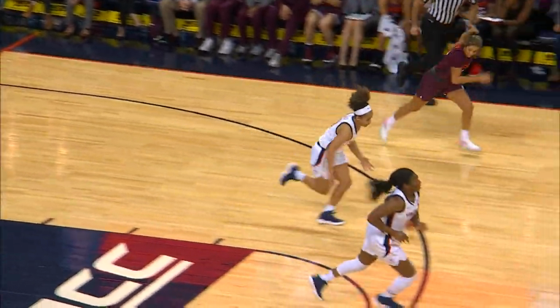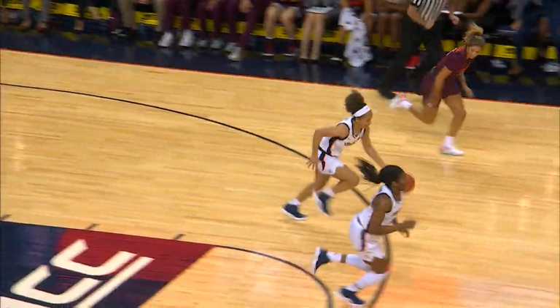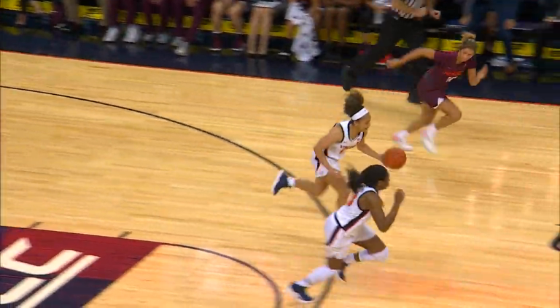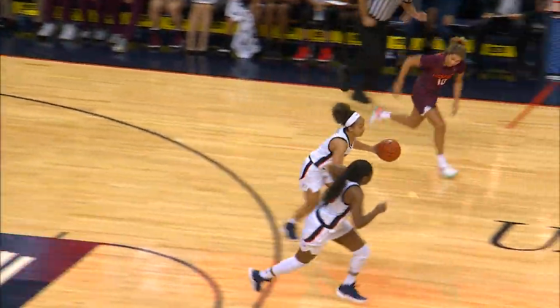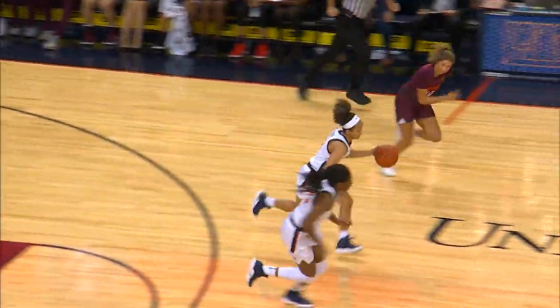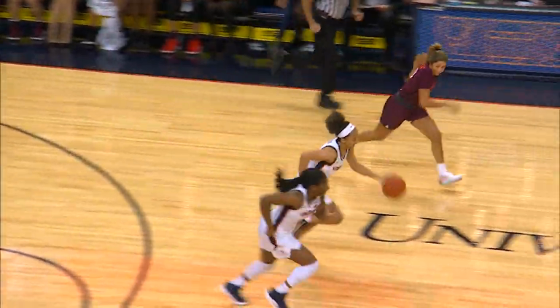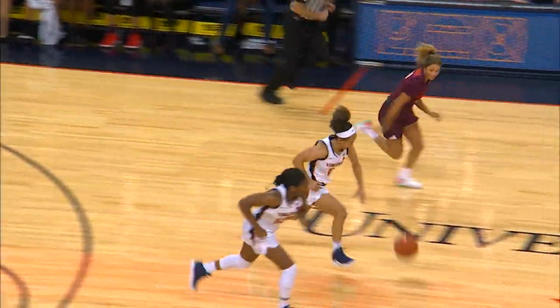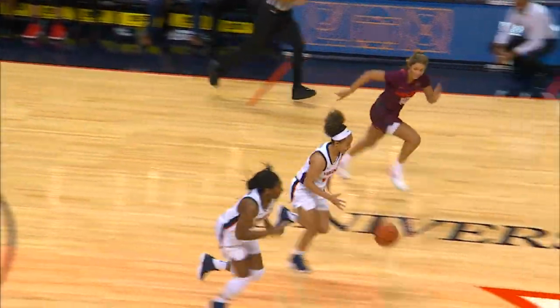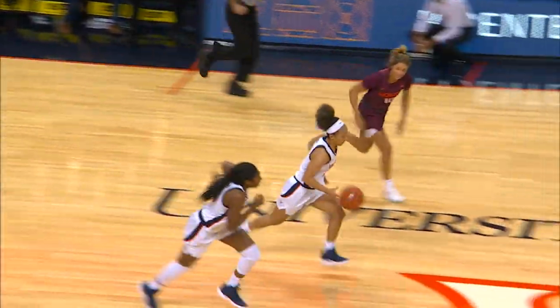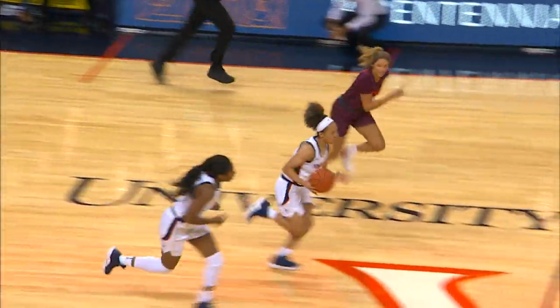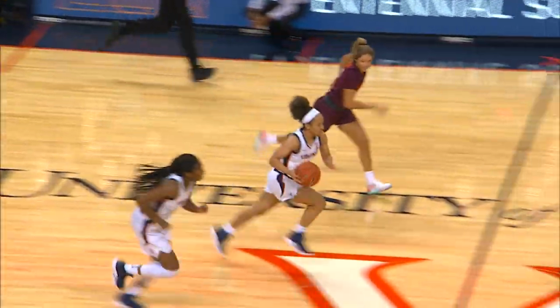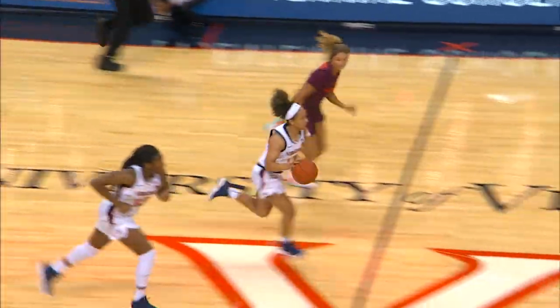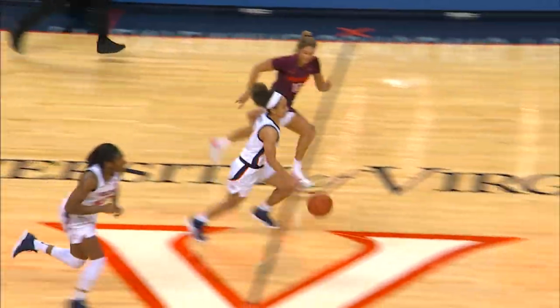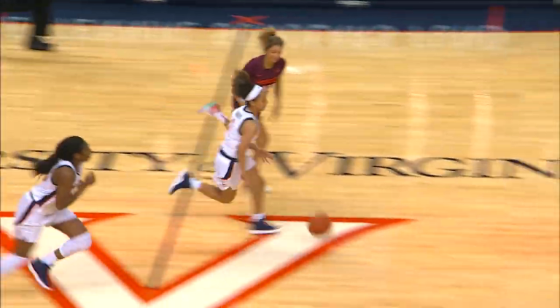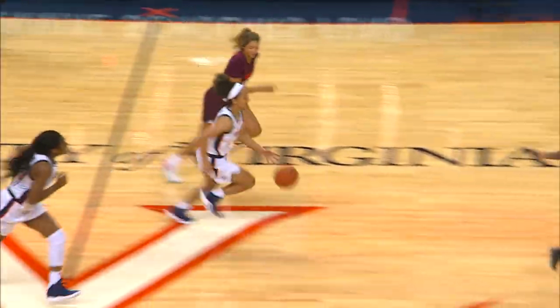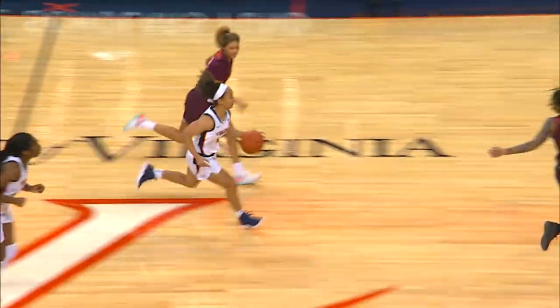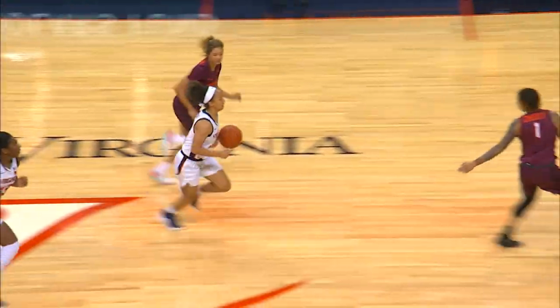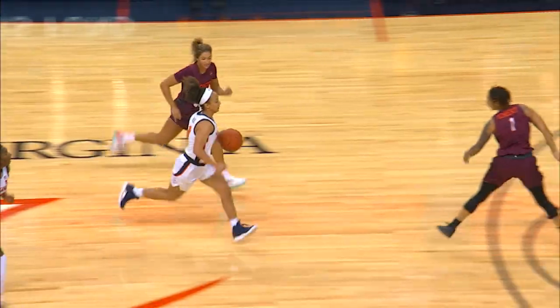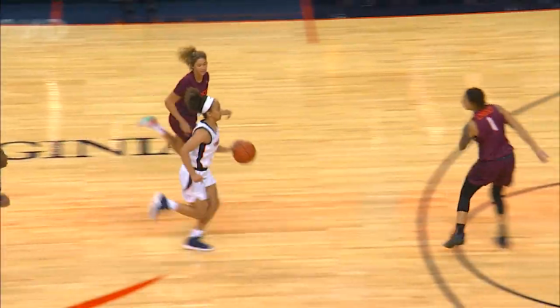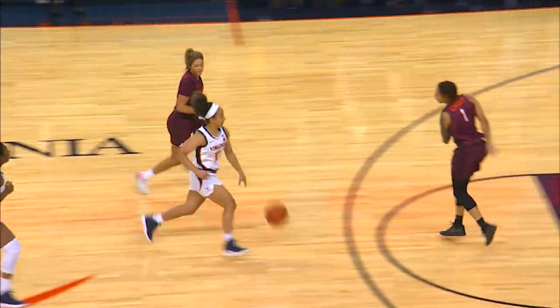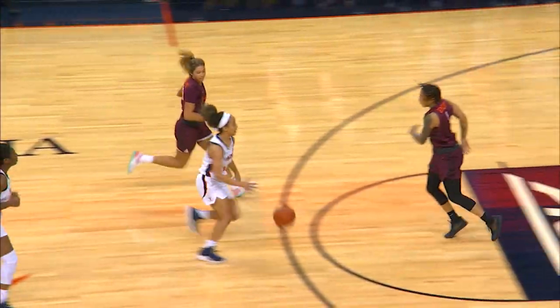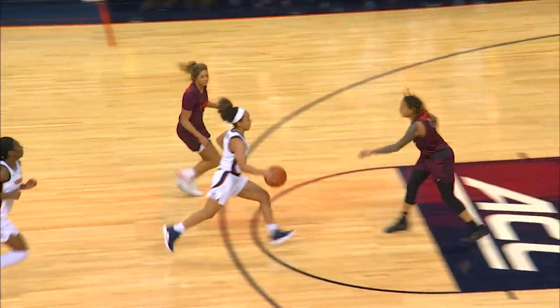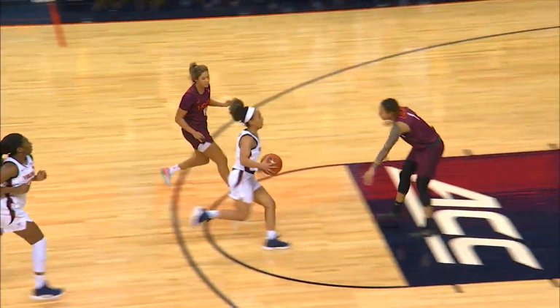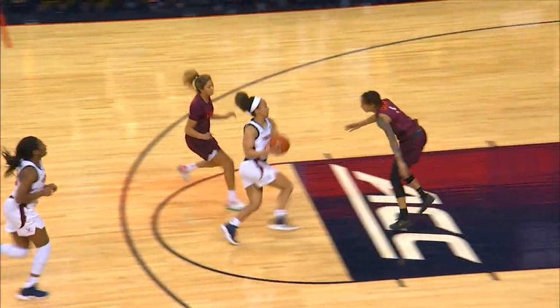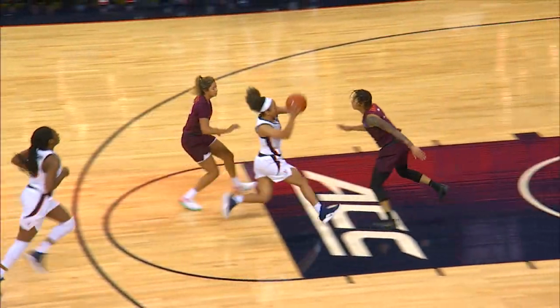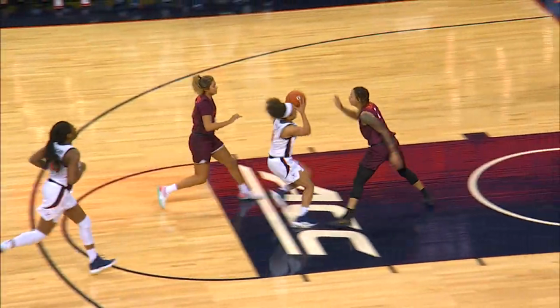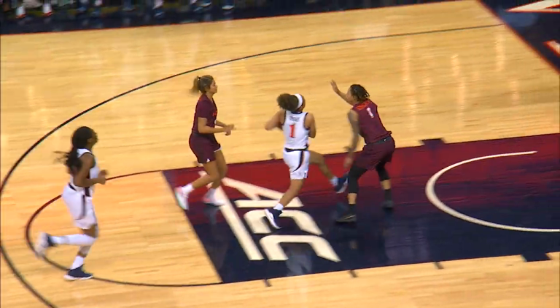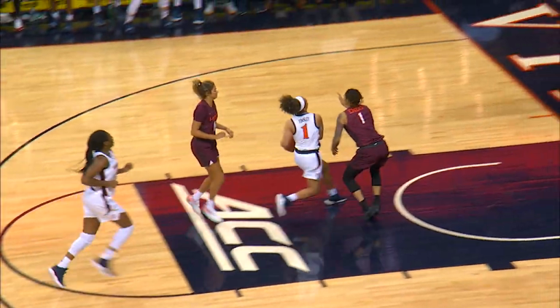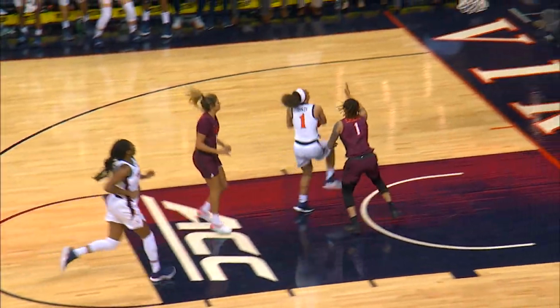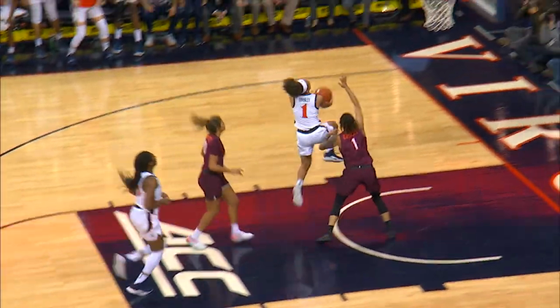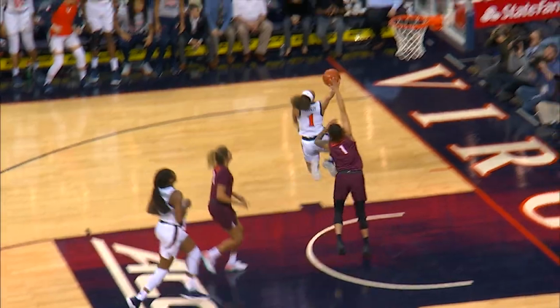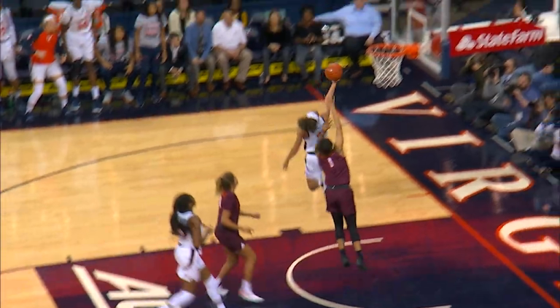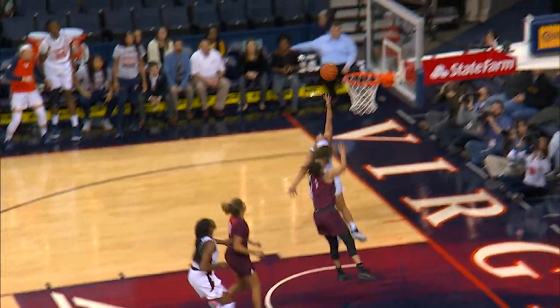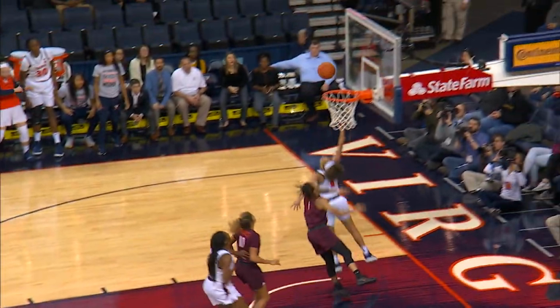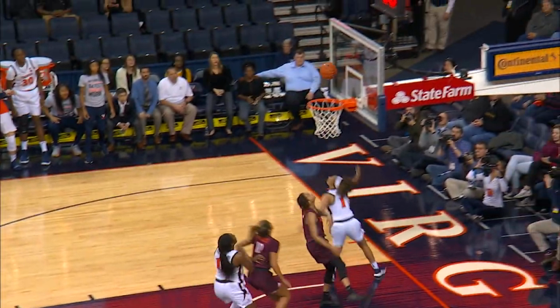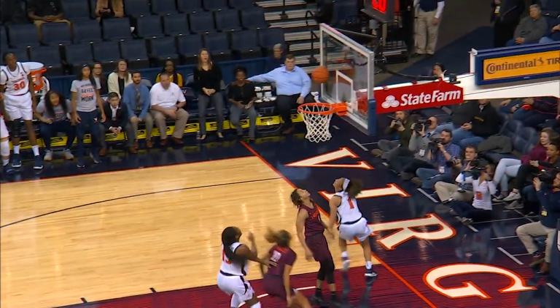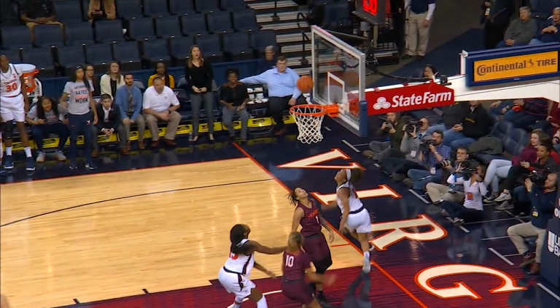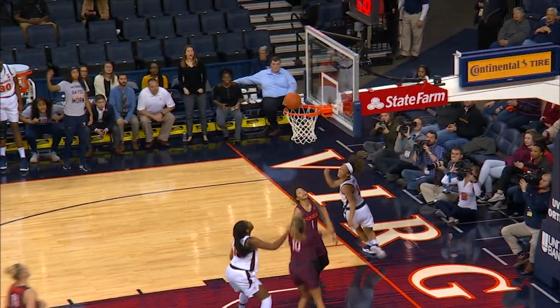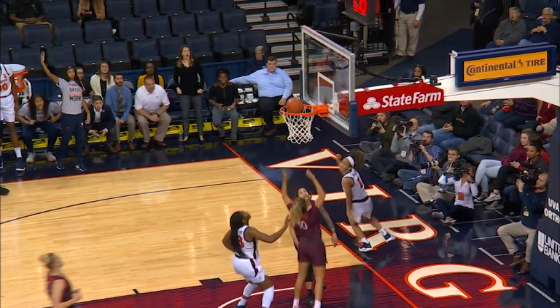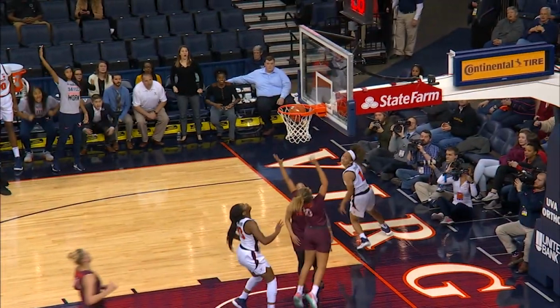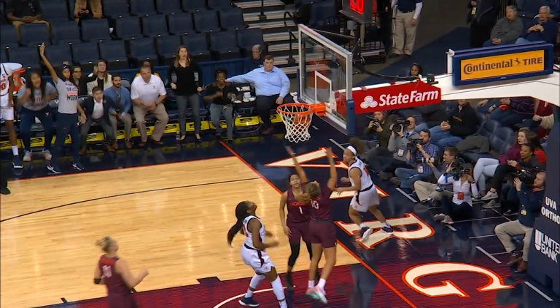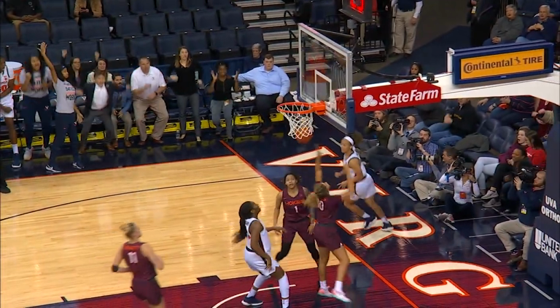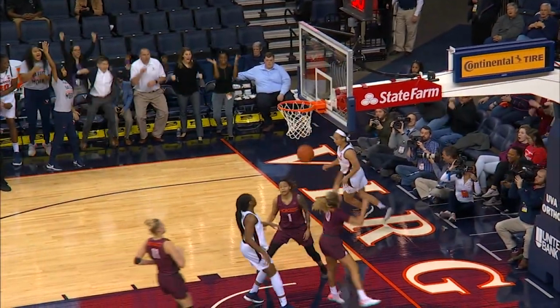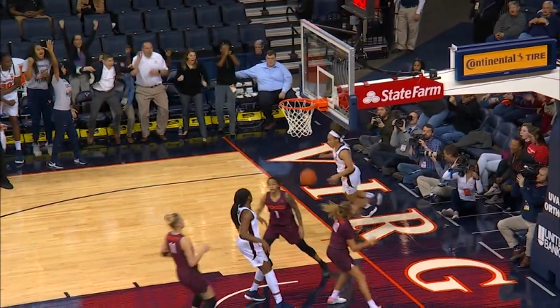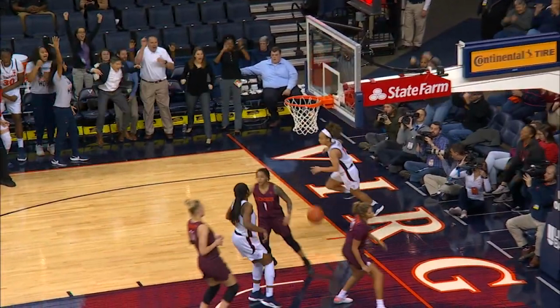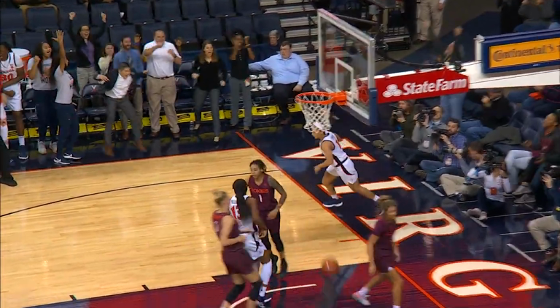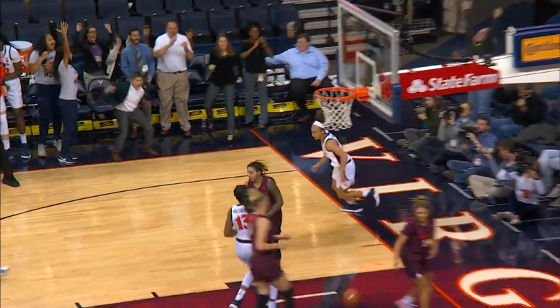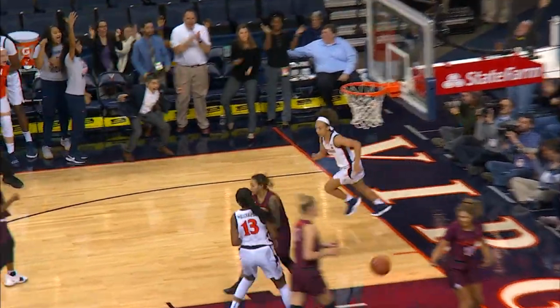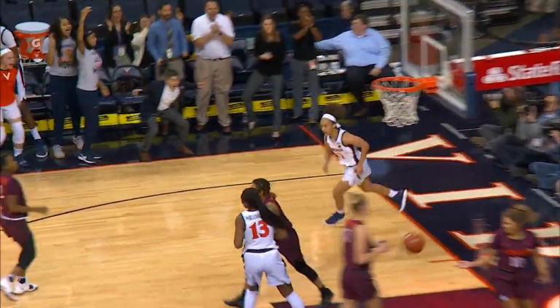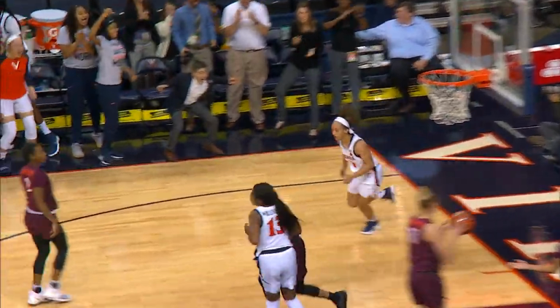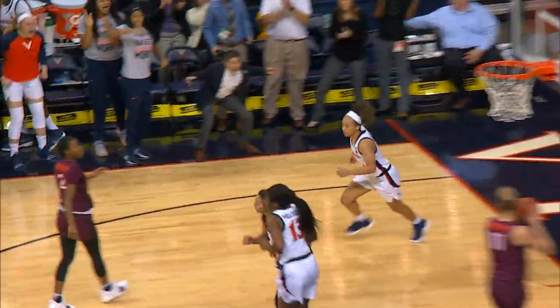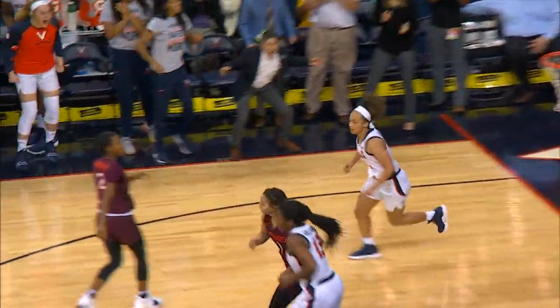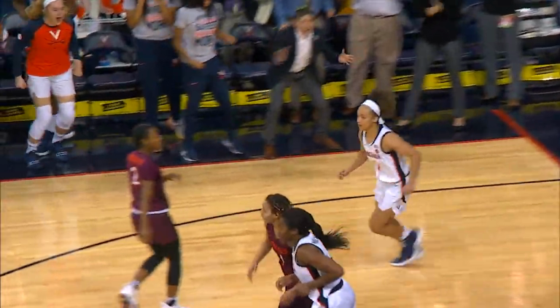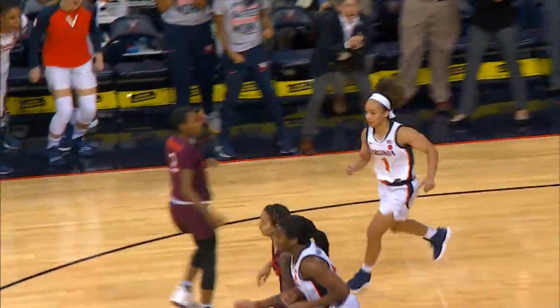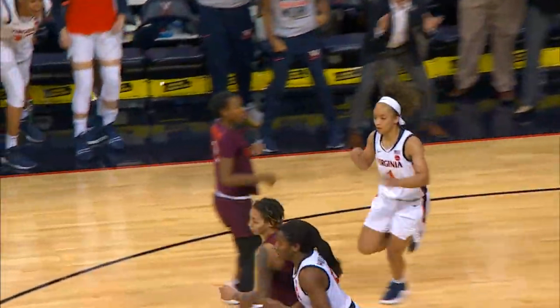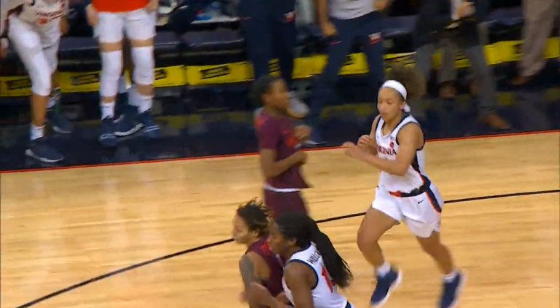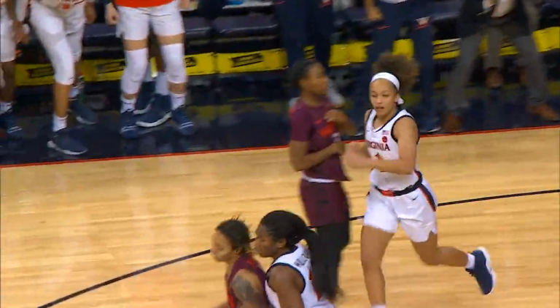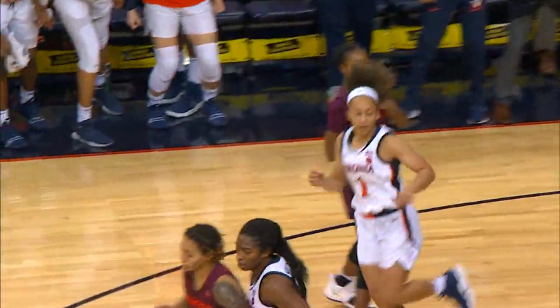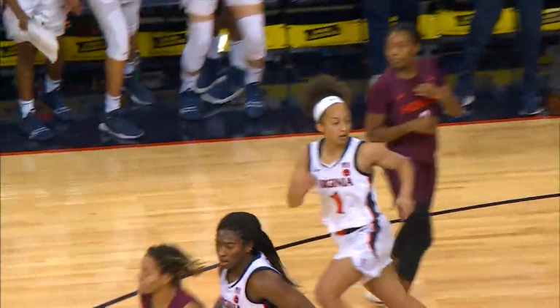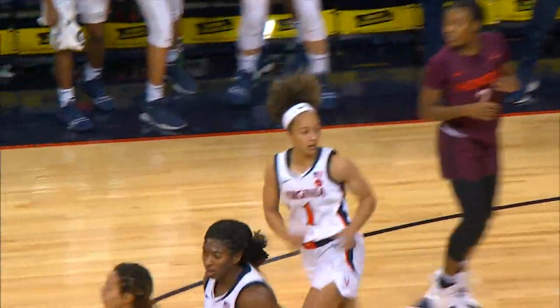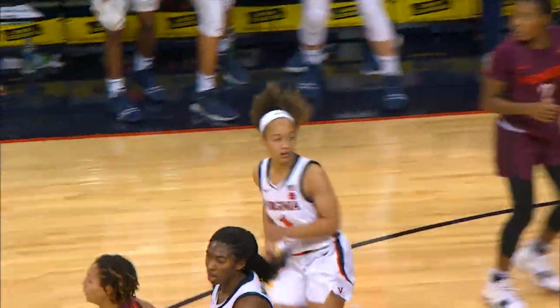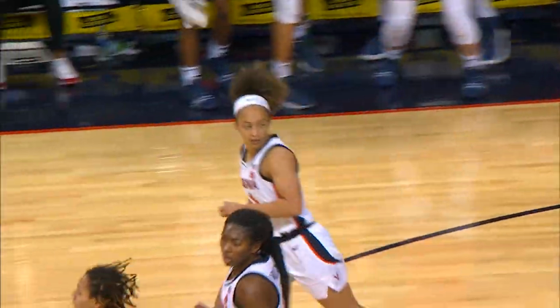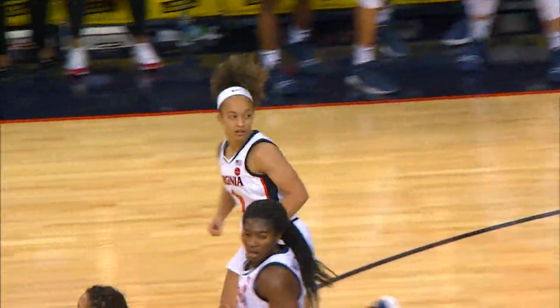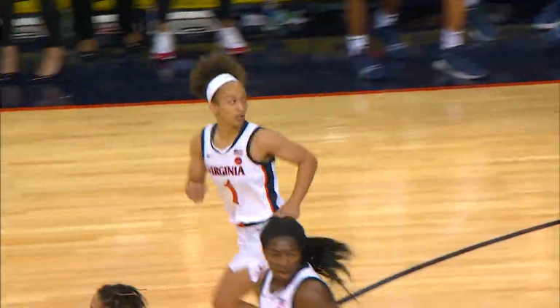A steal by Tinsley. Great defense from Monet. Jones forcing it. Tinsley in transition all the way to the rim — and the Eurostep layup is true.